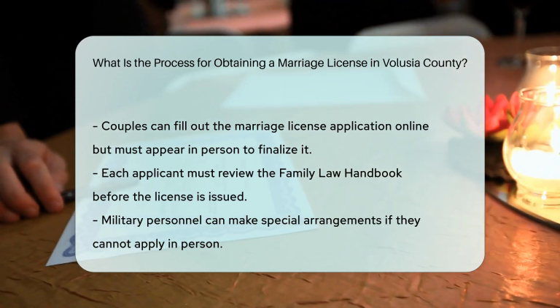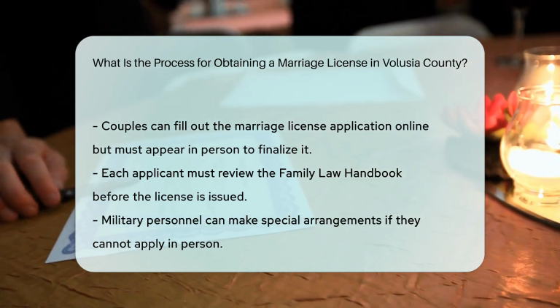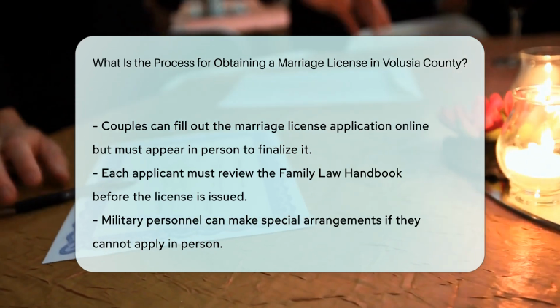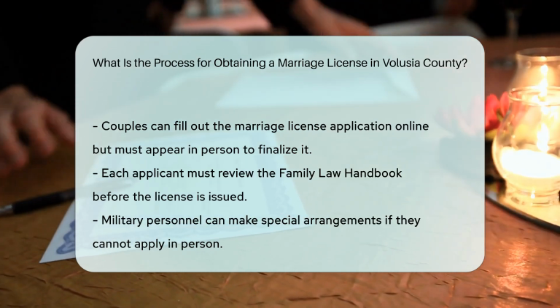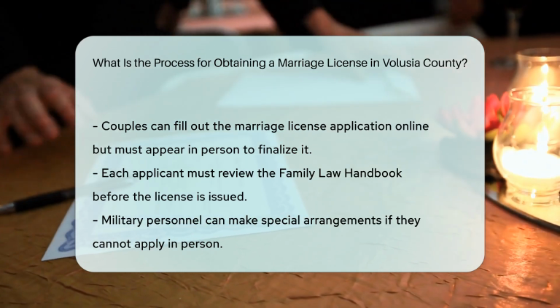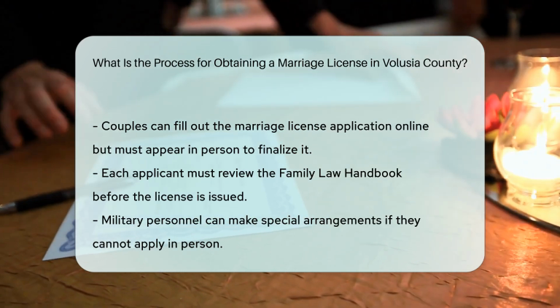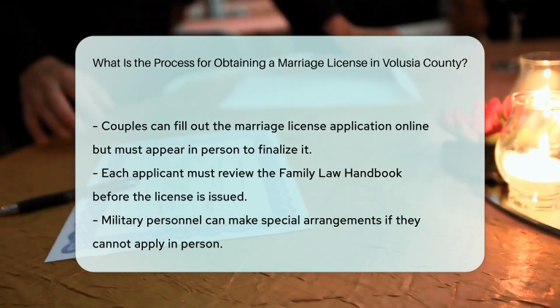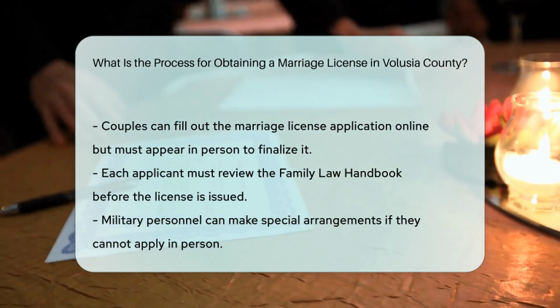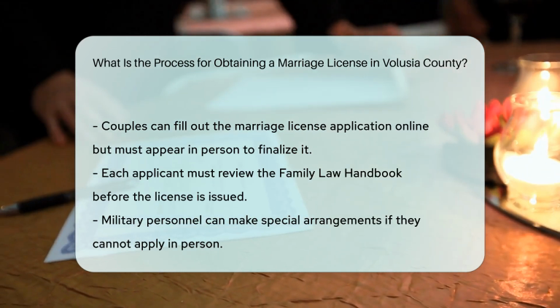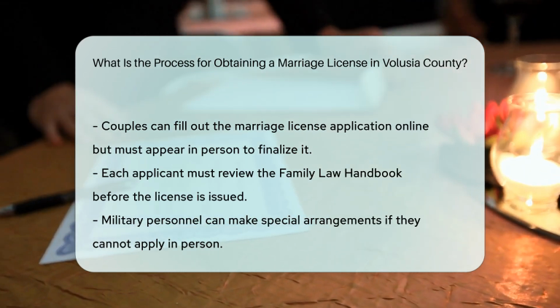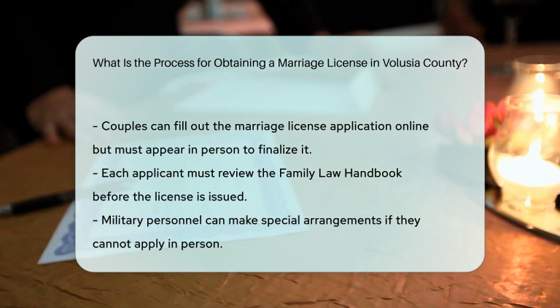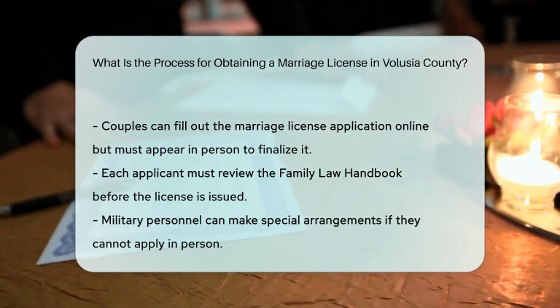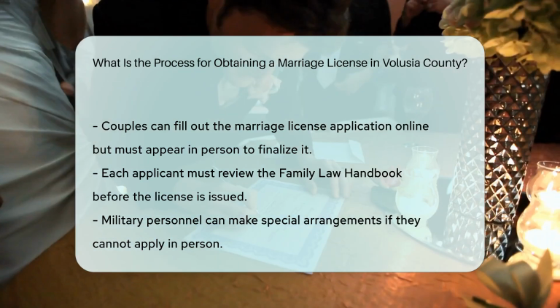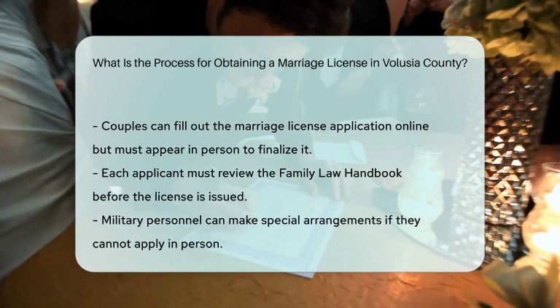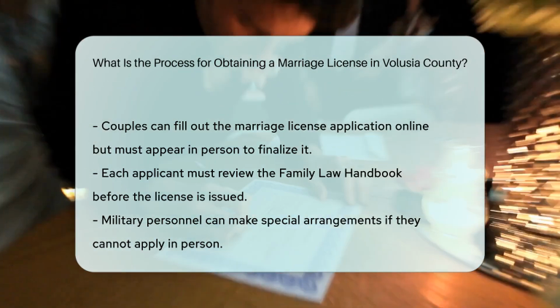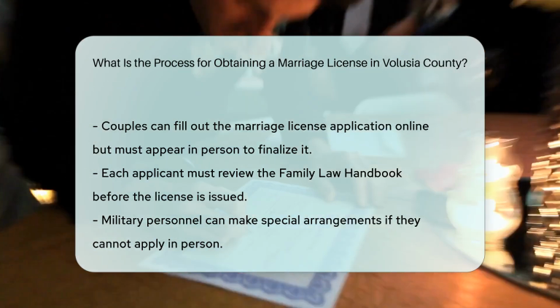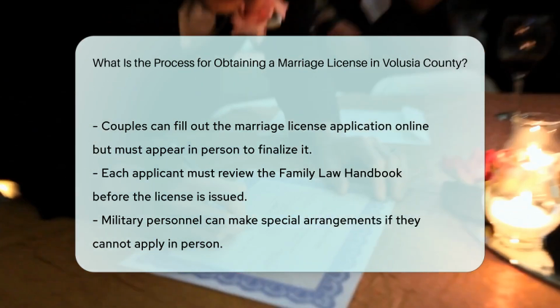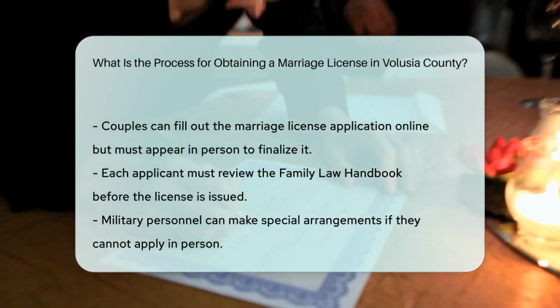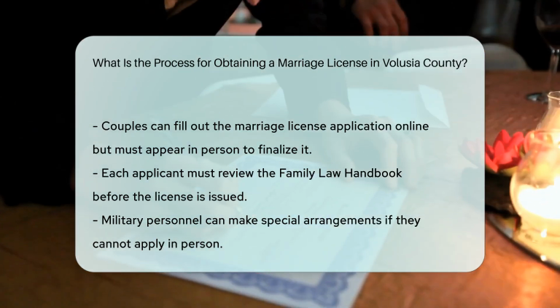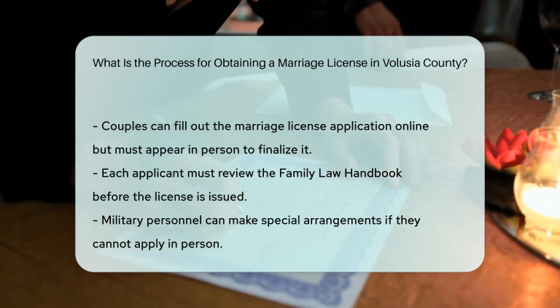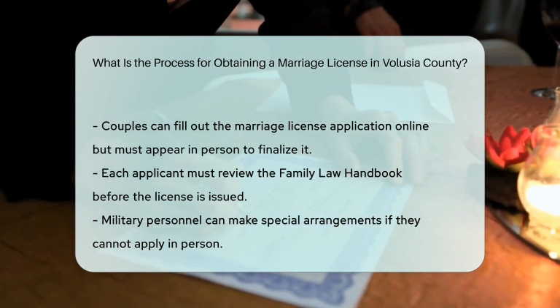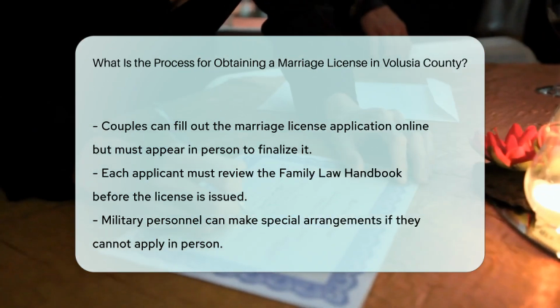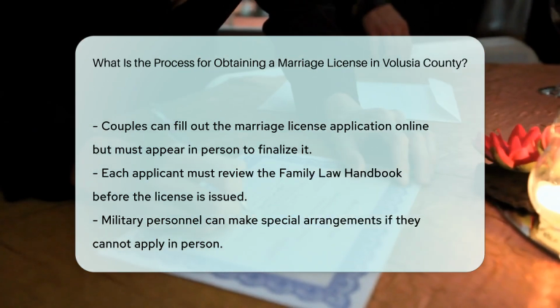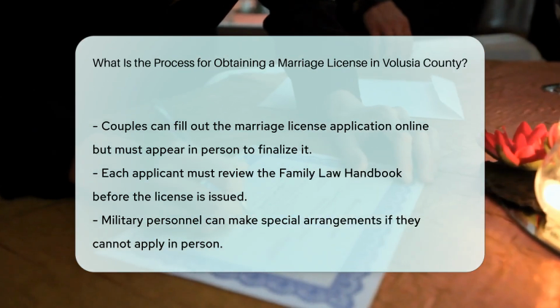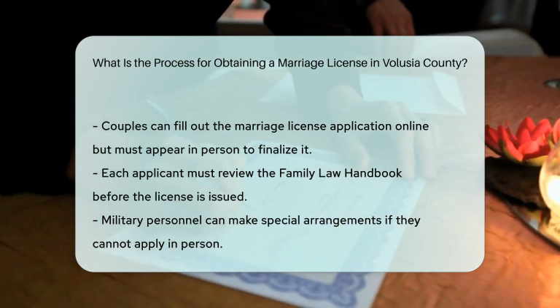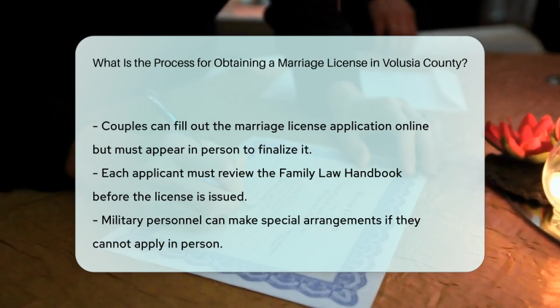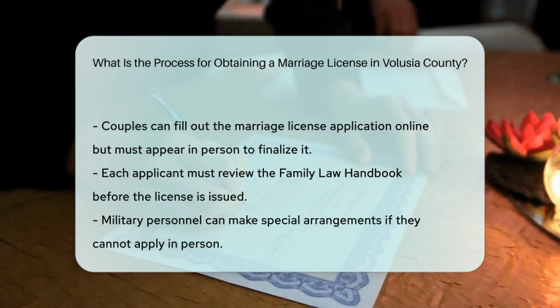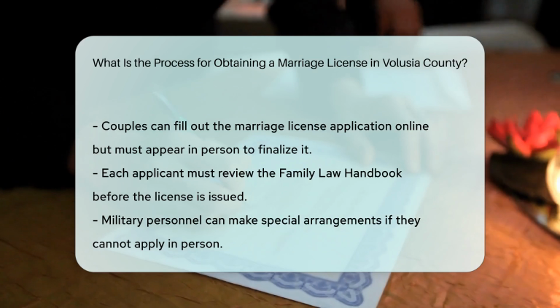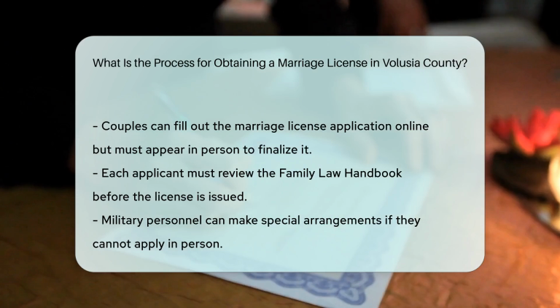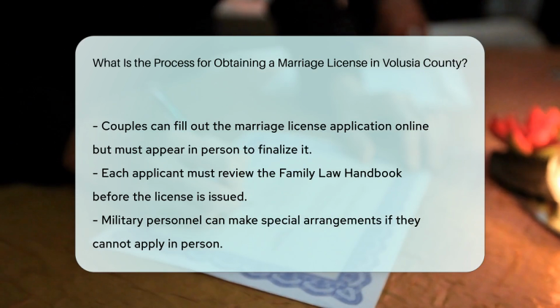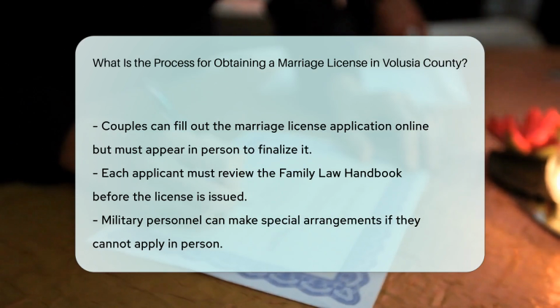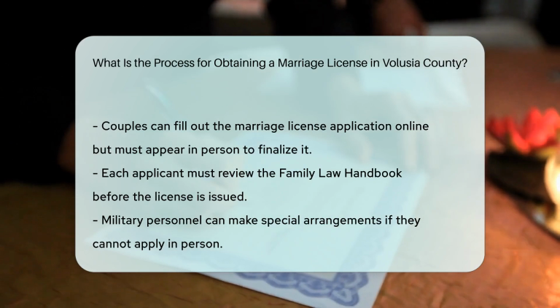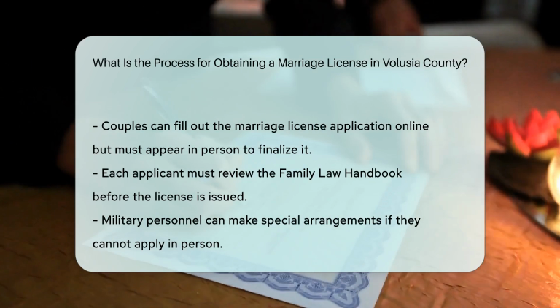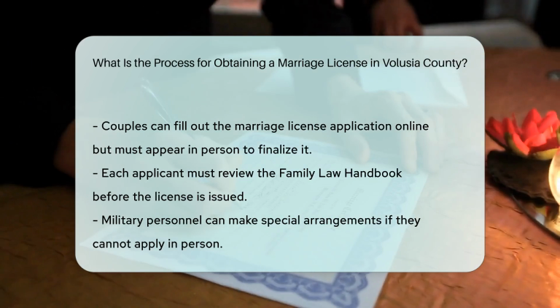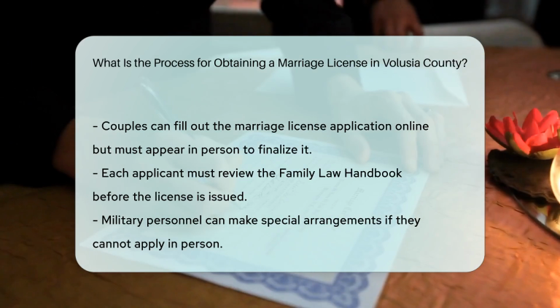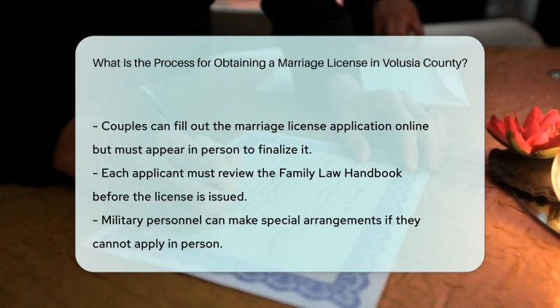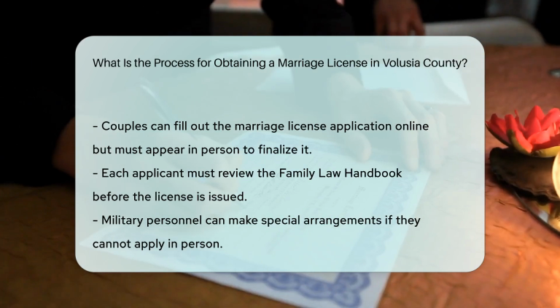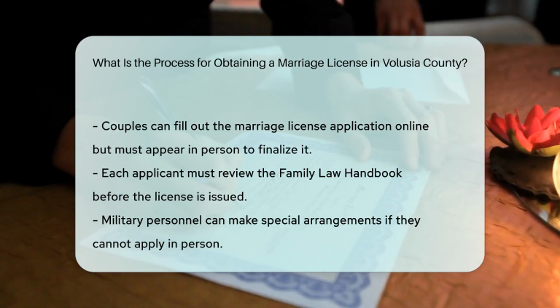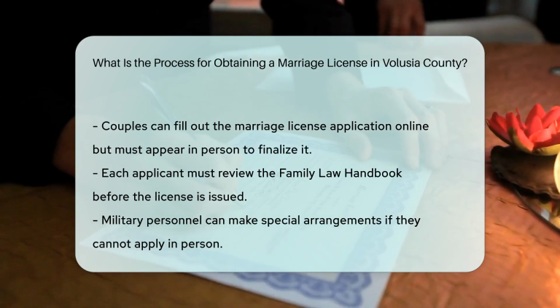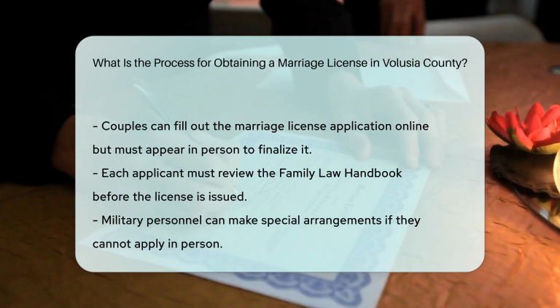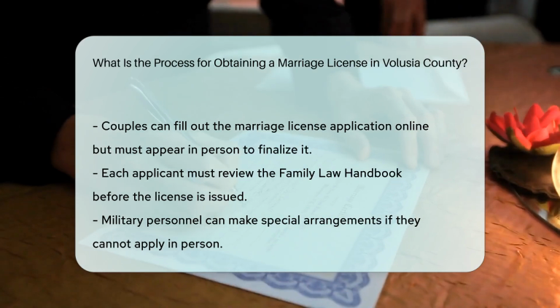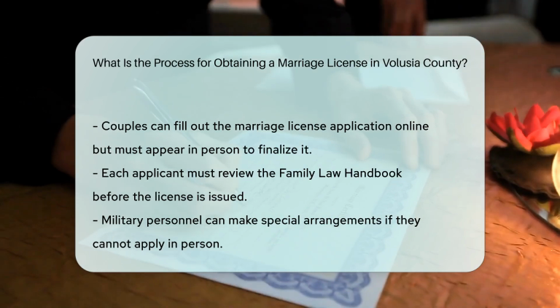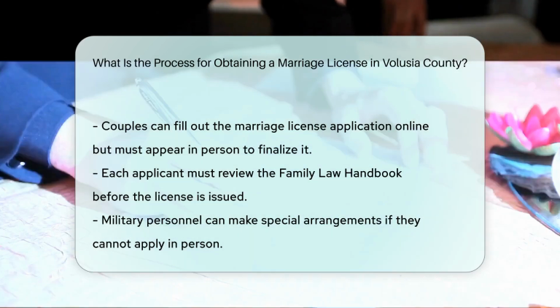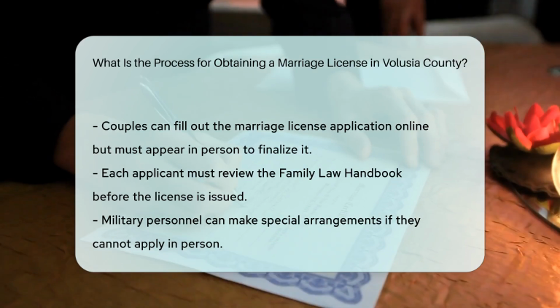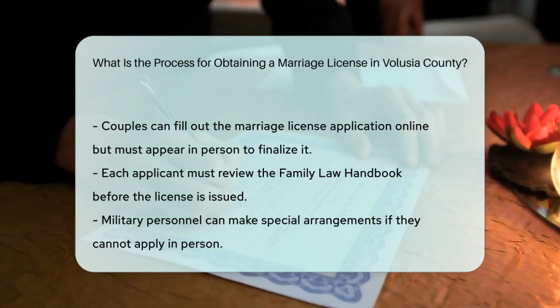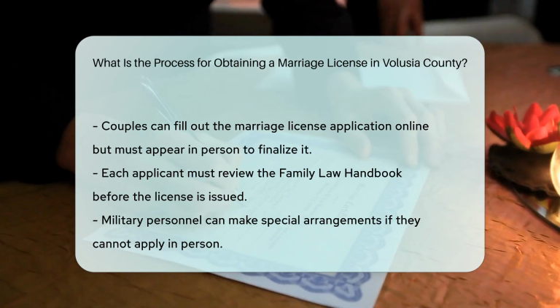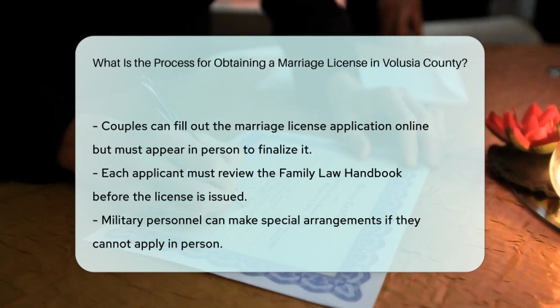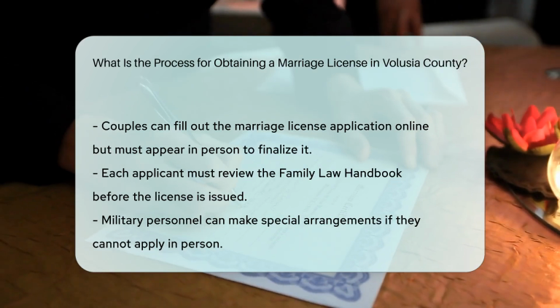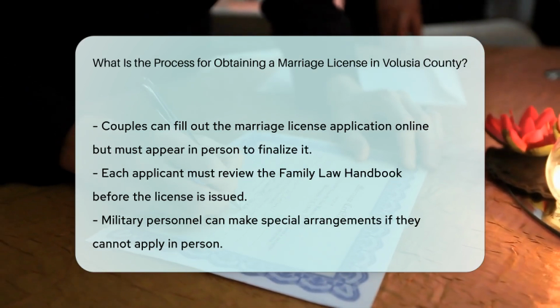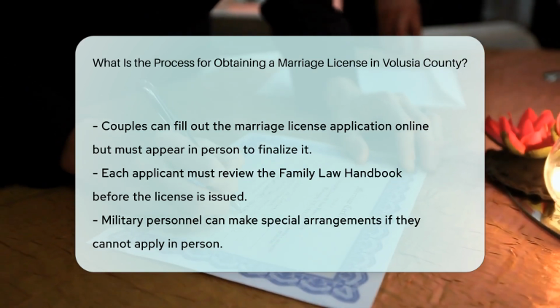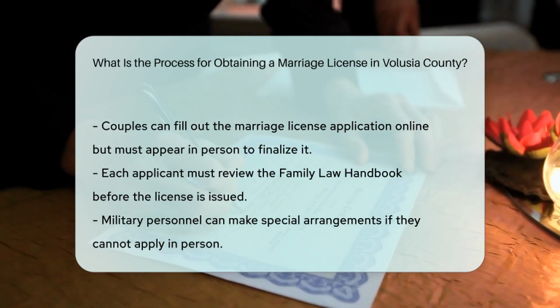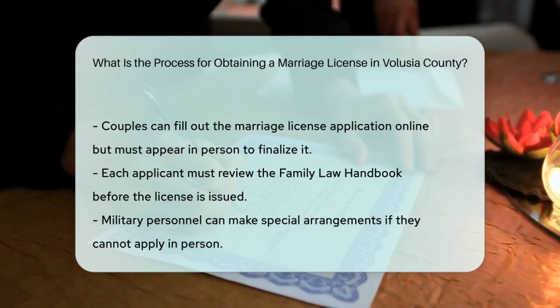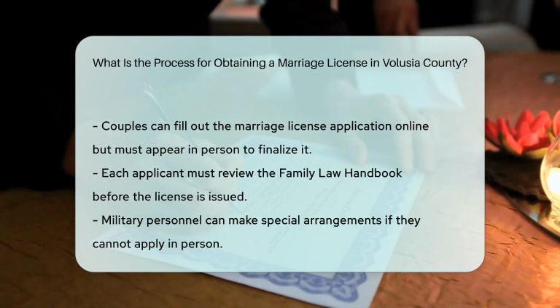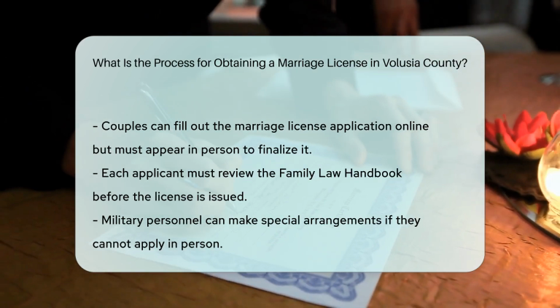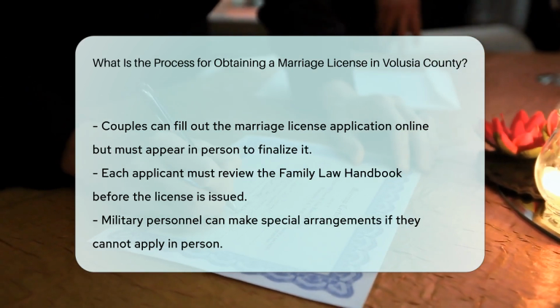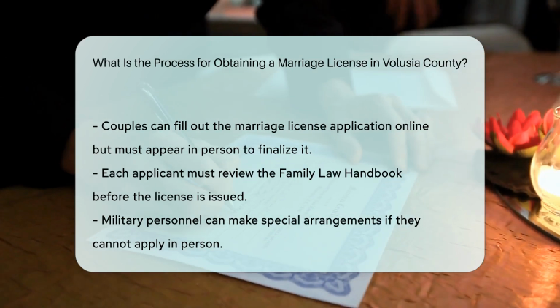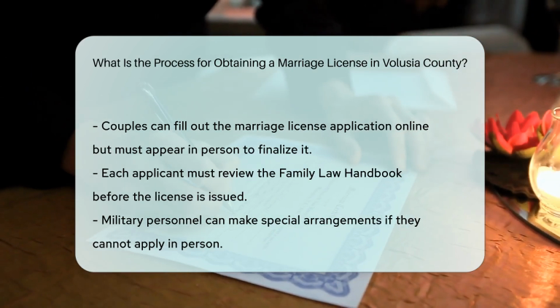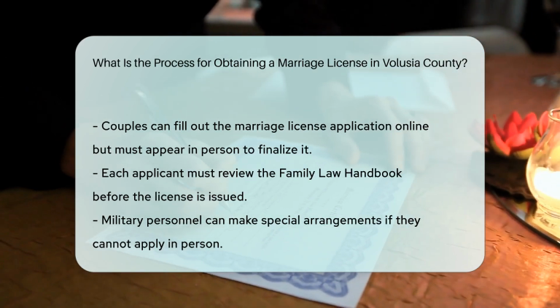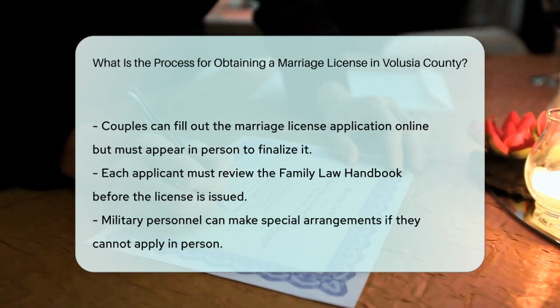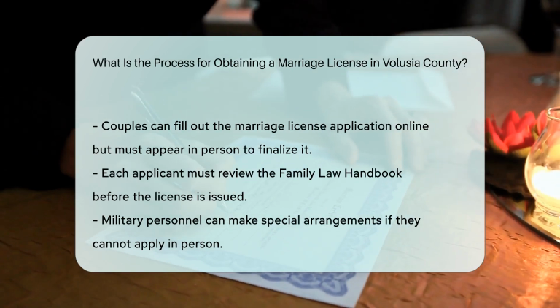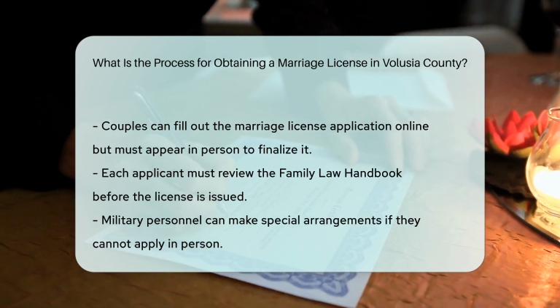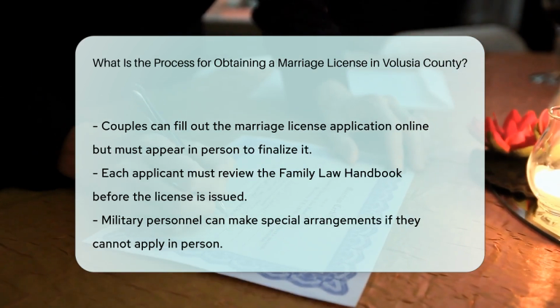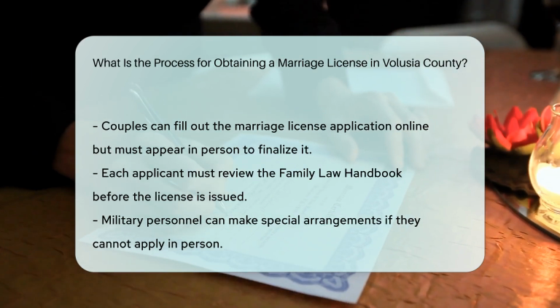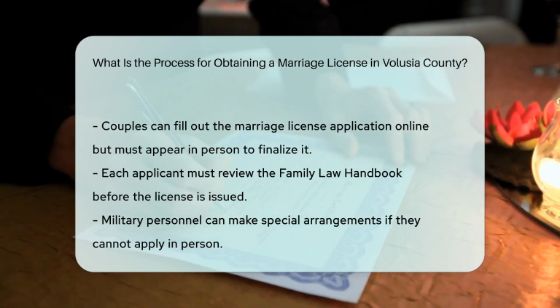Special circumstances: military personnel who are unable to apply in person can contact the clerk's office to make special arrangements.